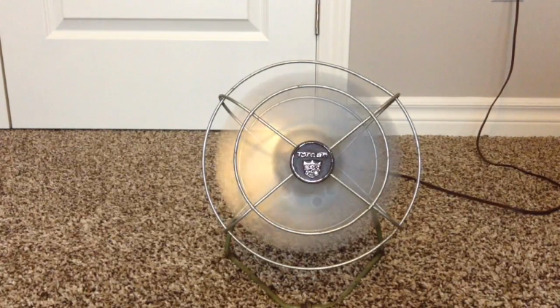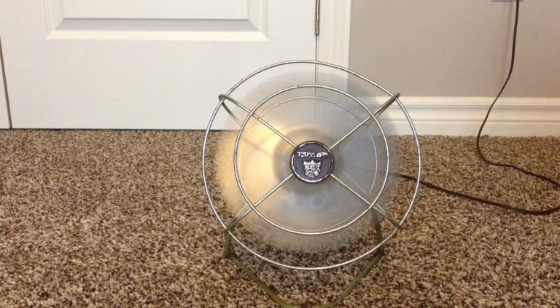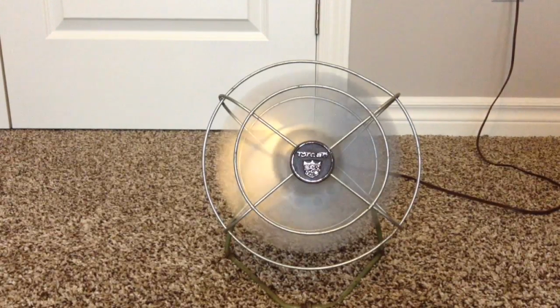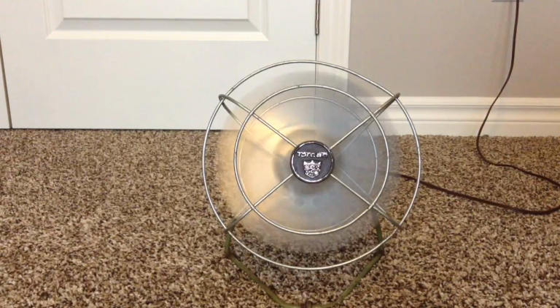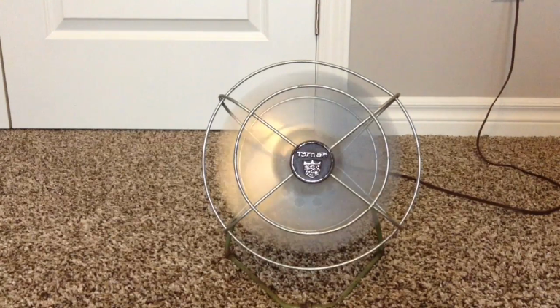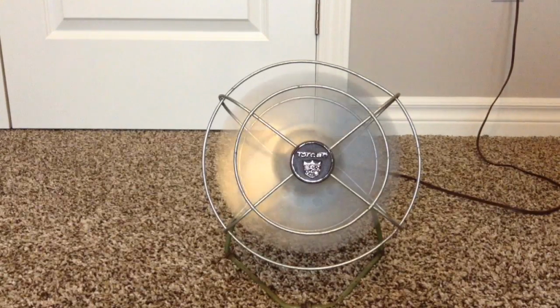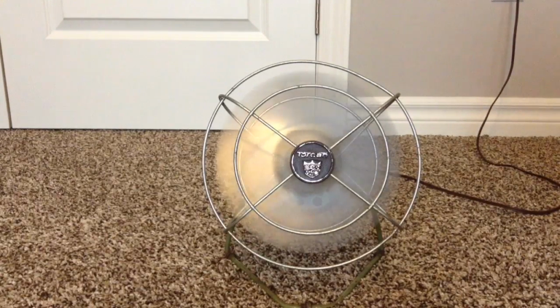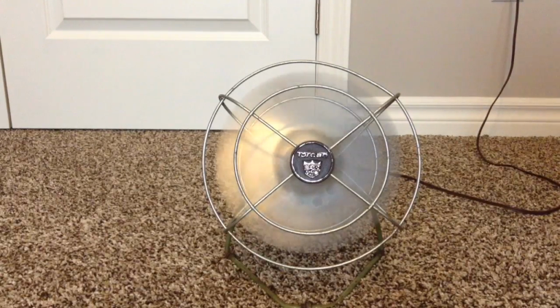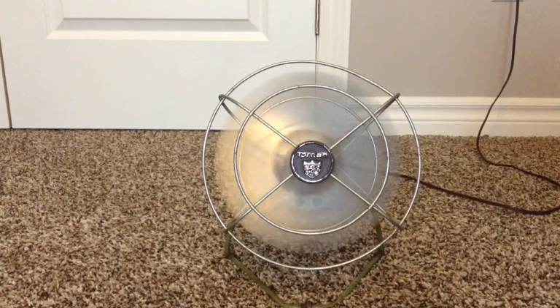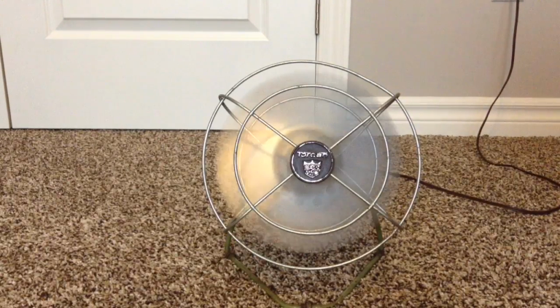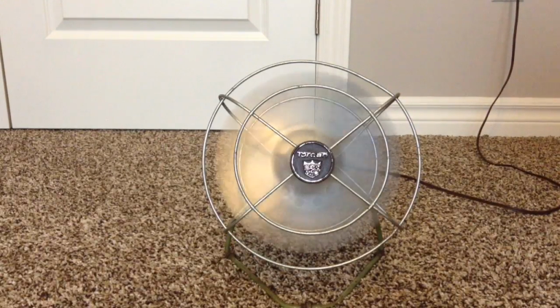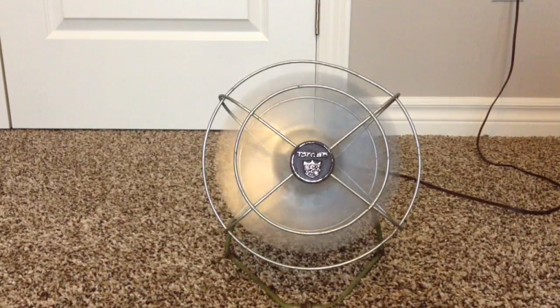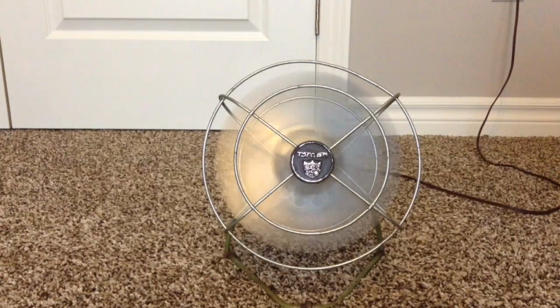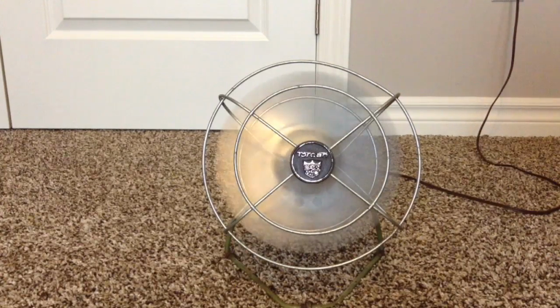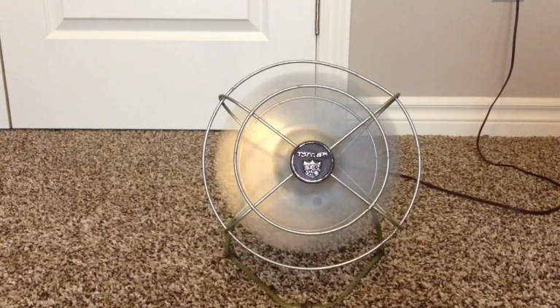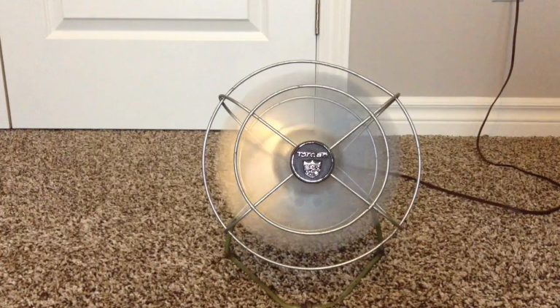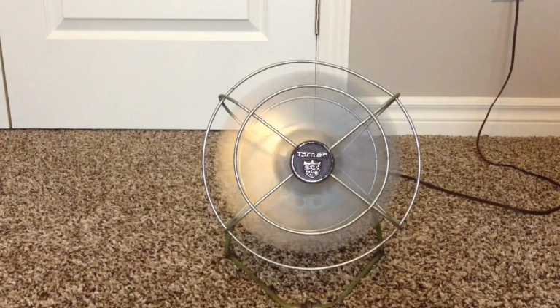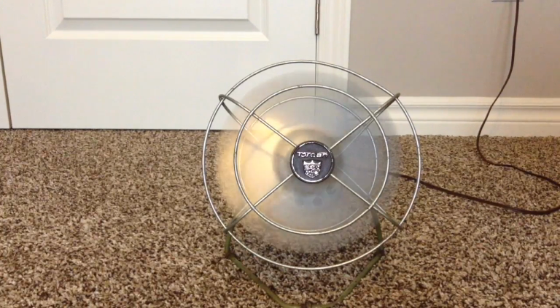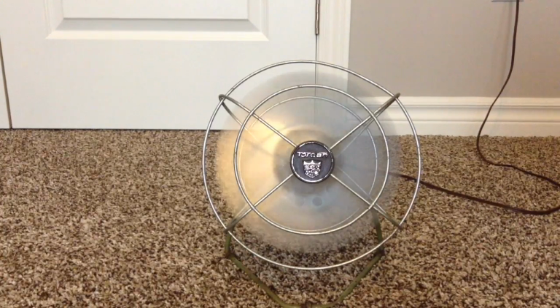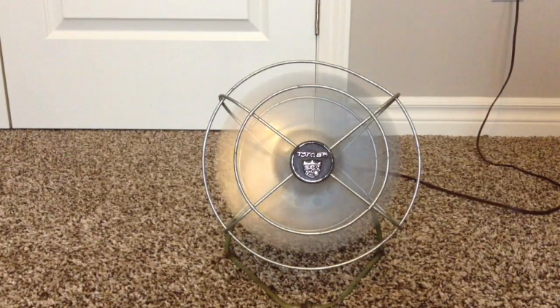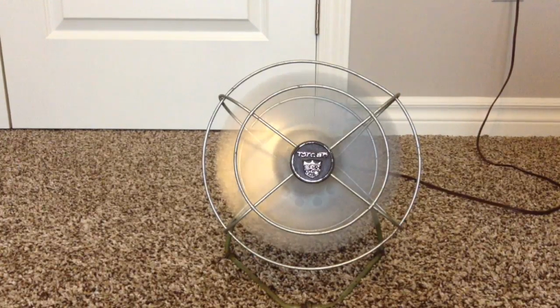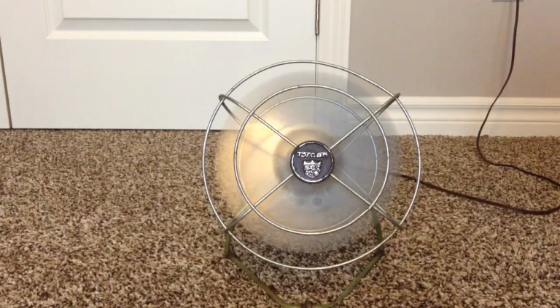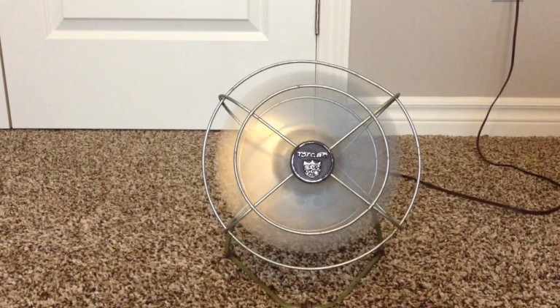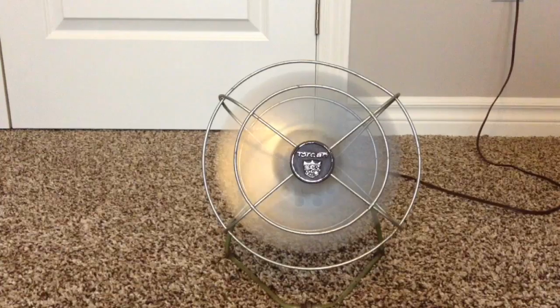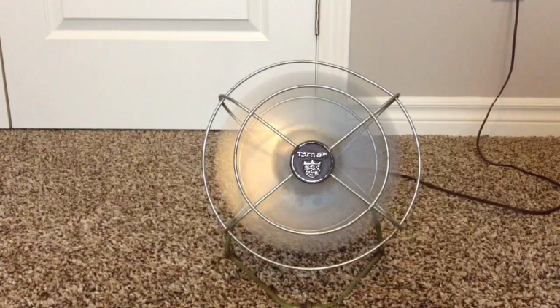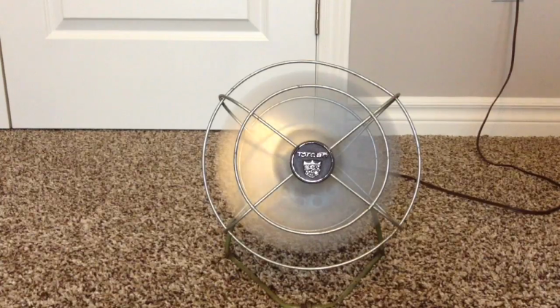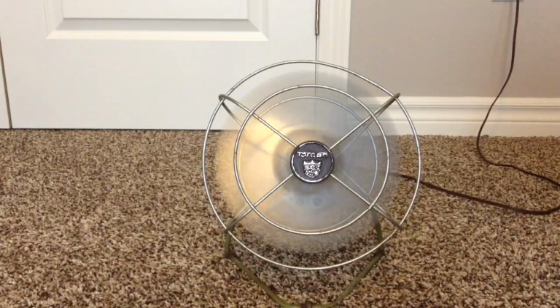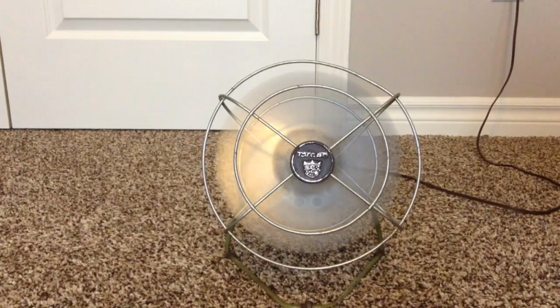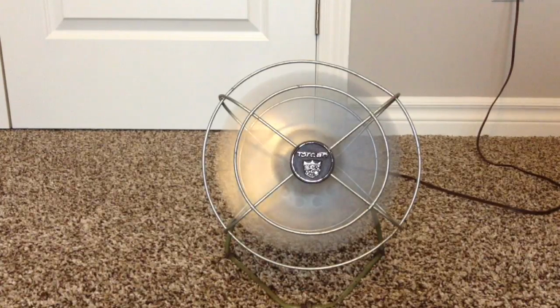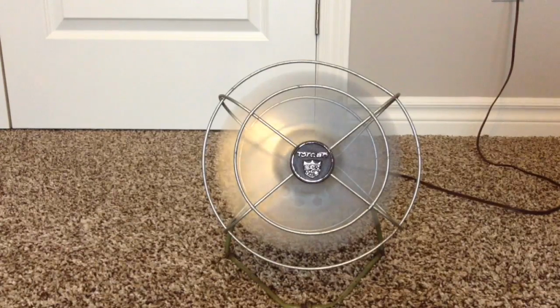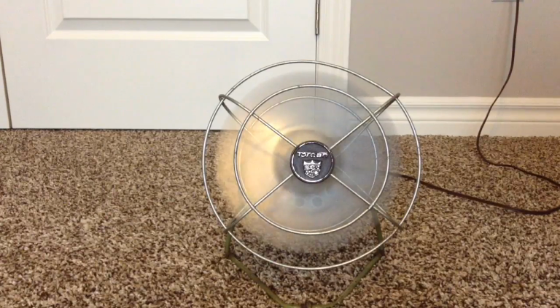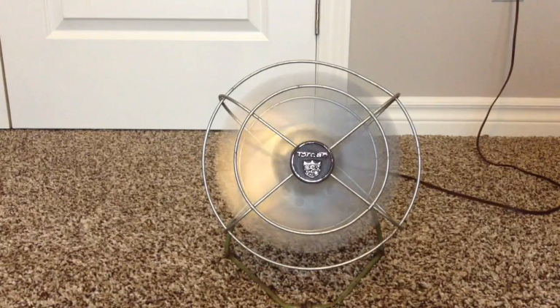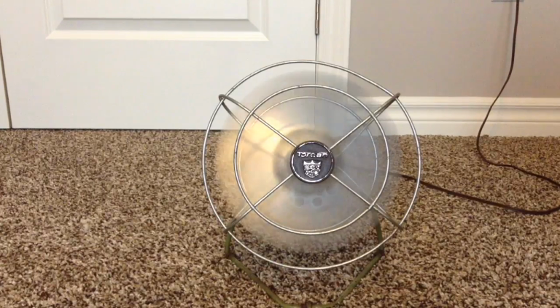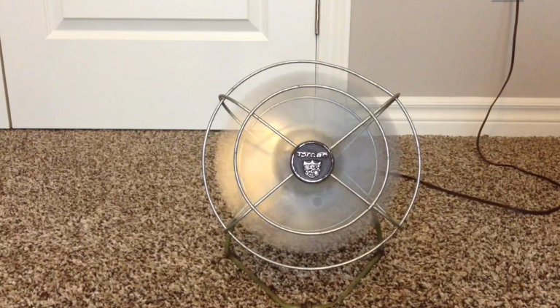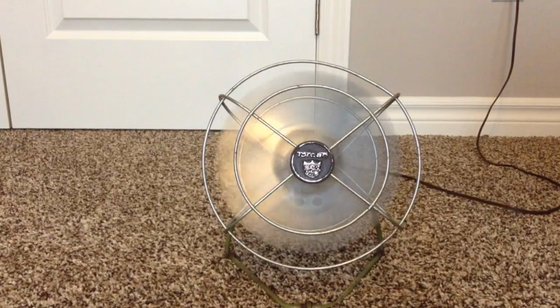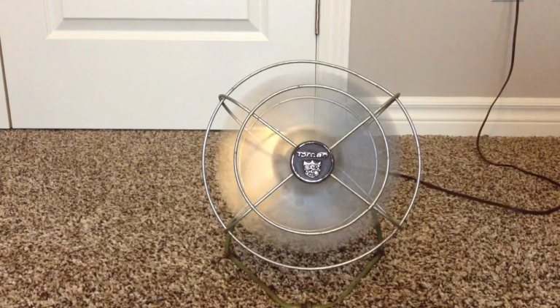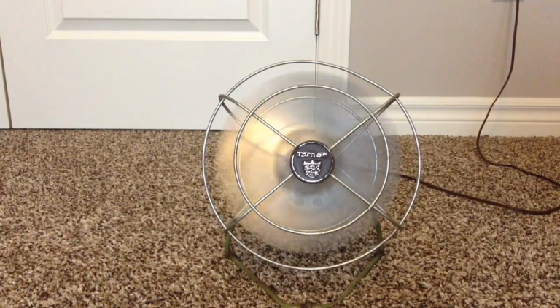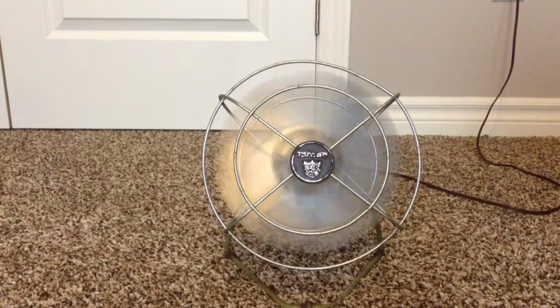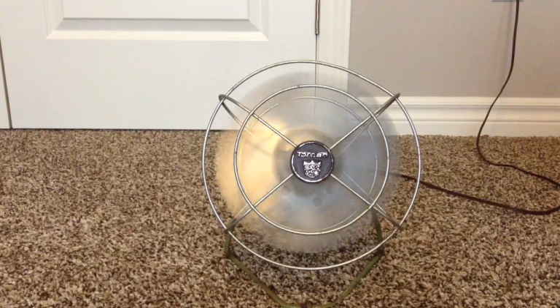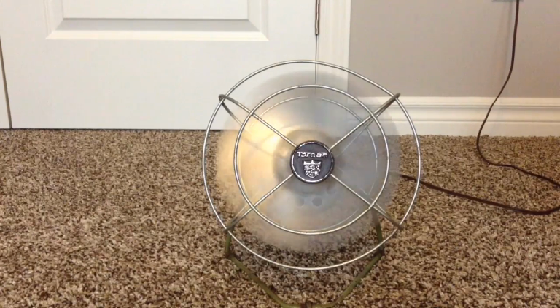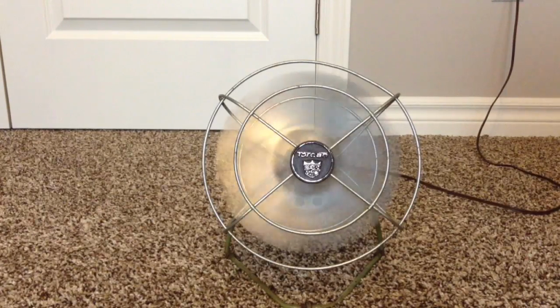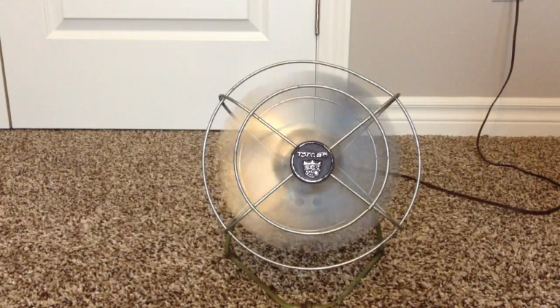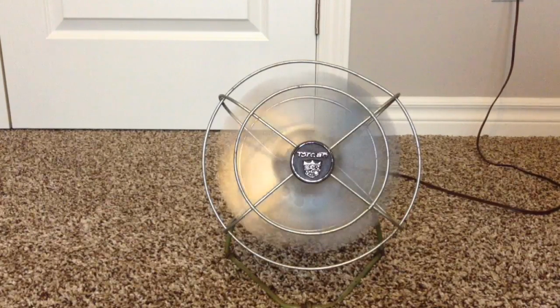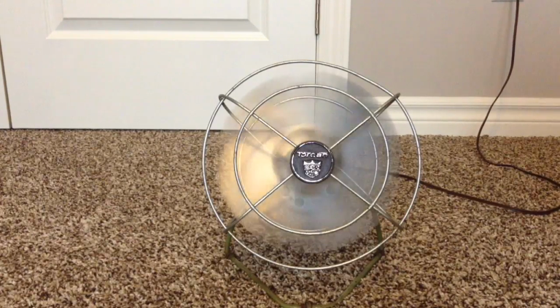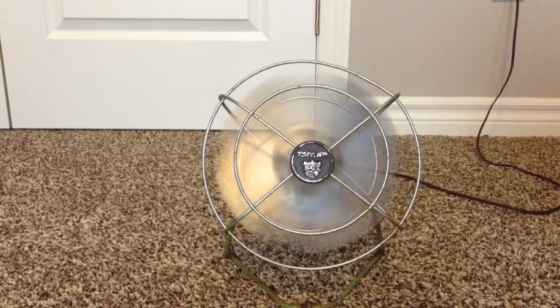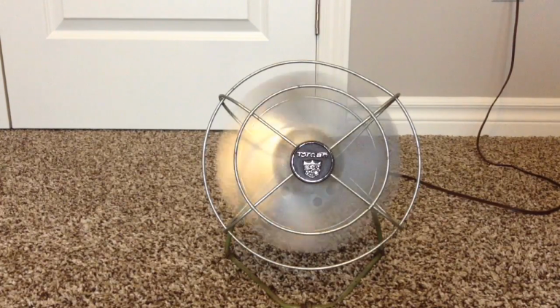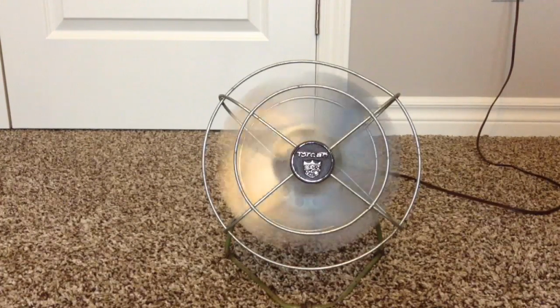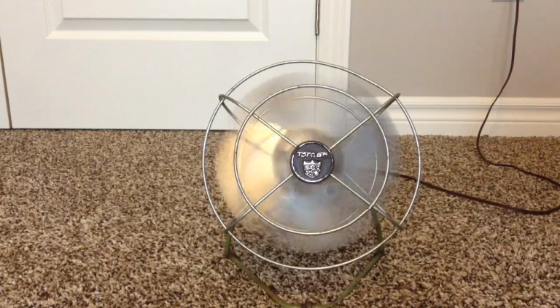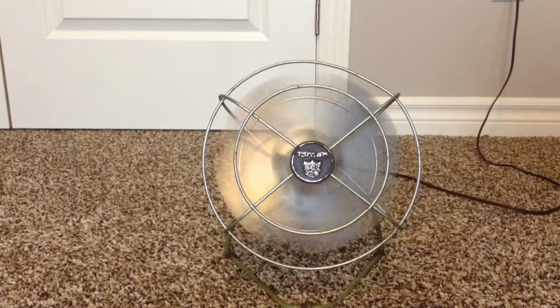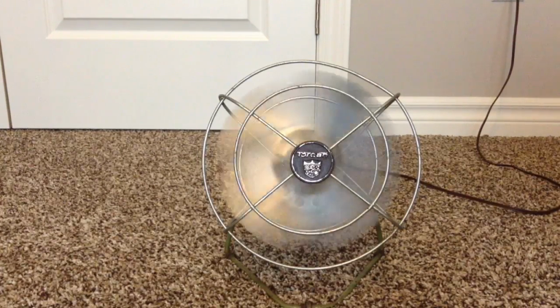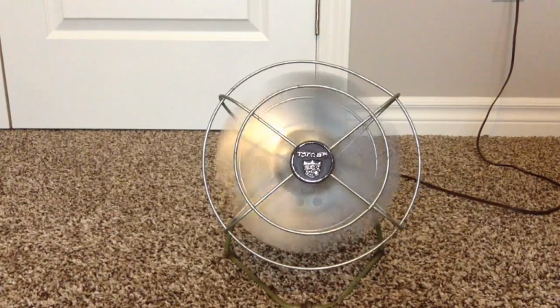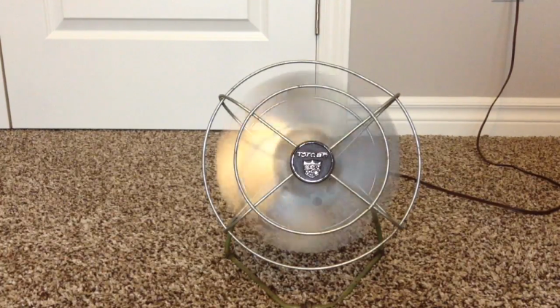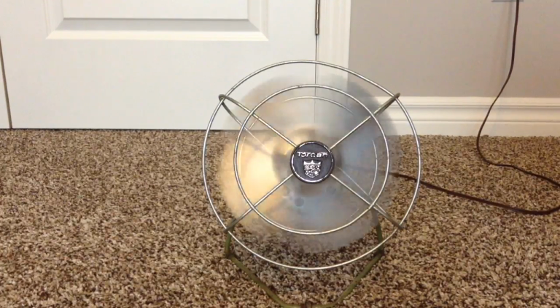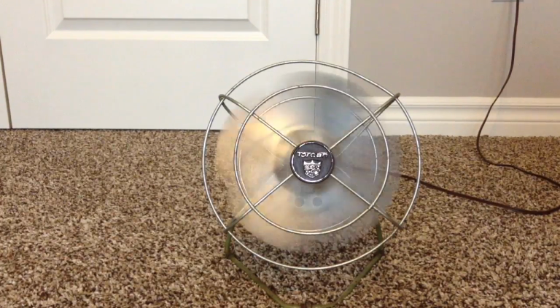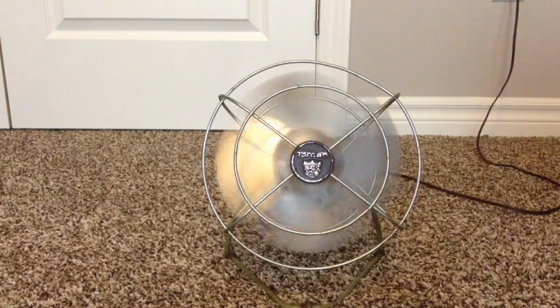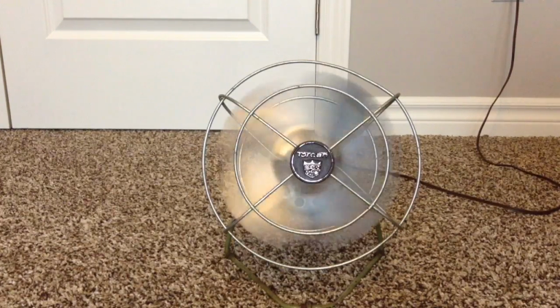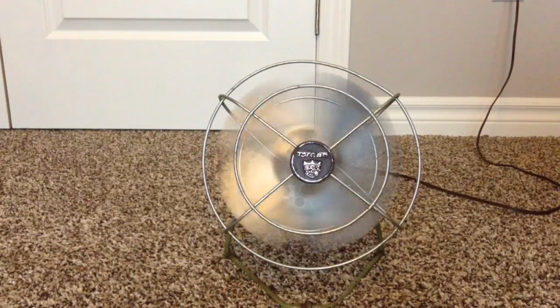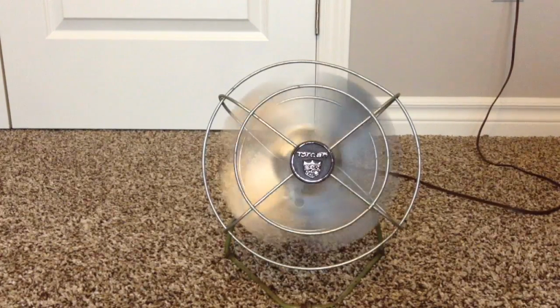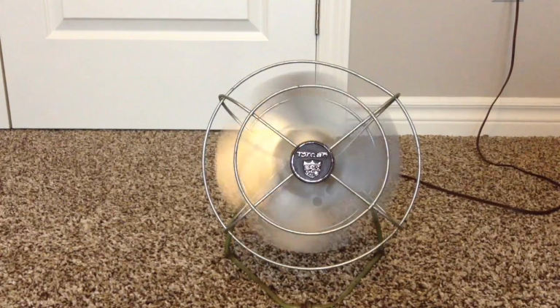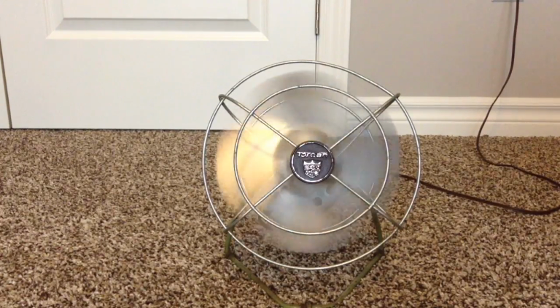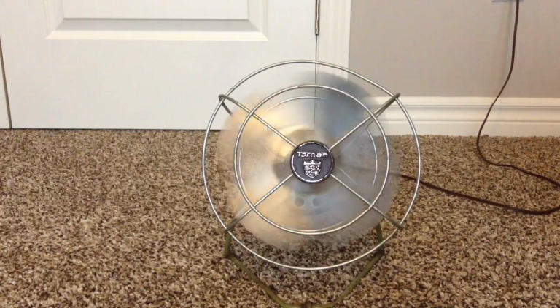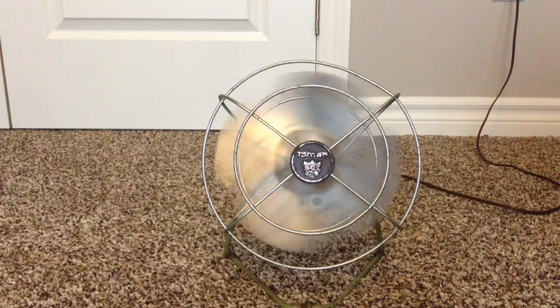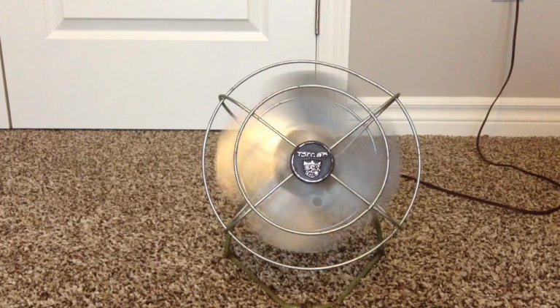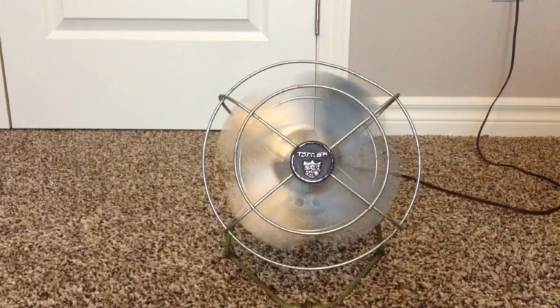The bearings on this fan are actually pretty well oiled. They're in good condition.